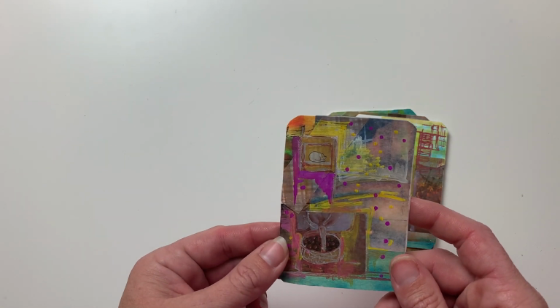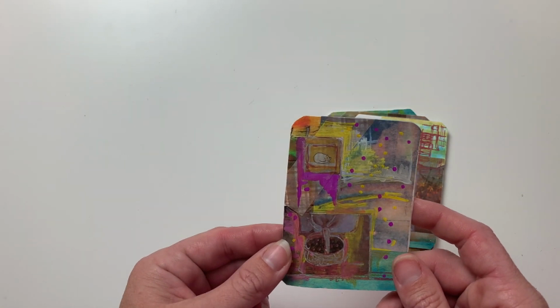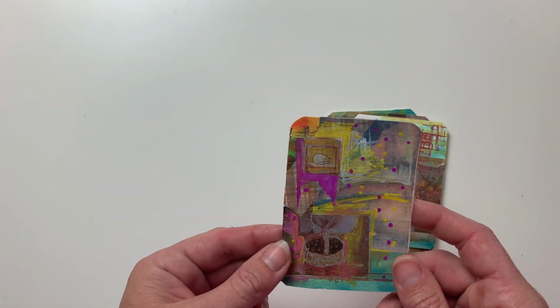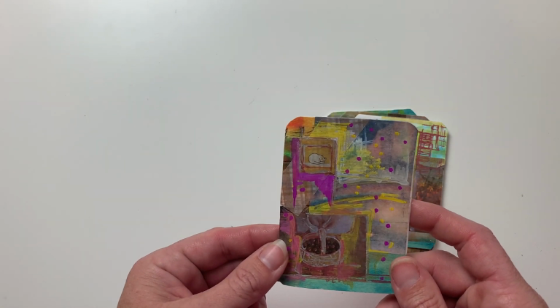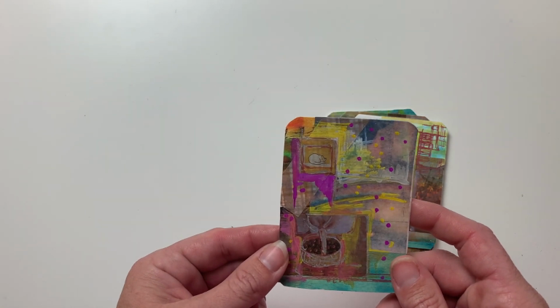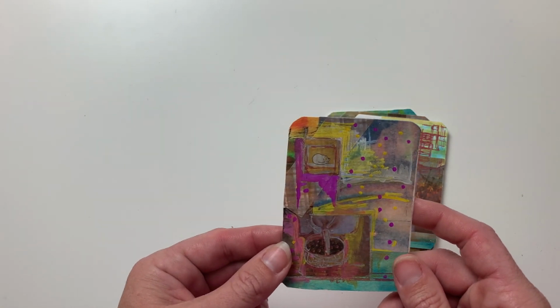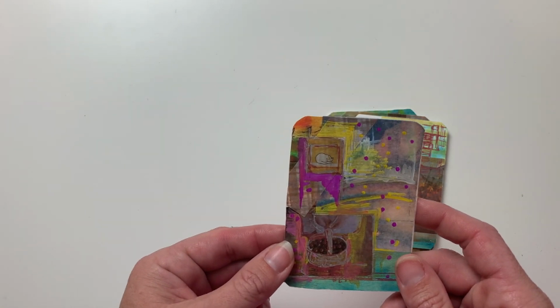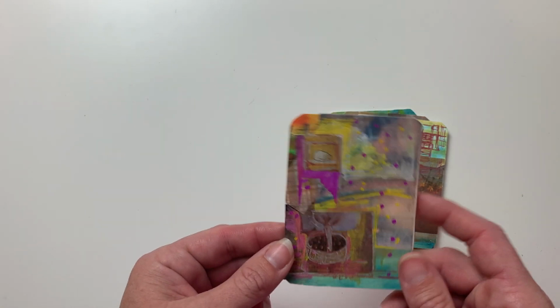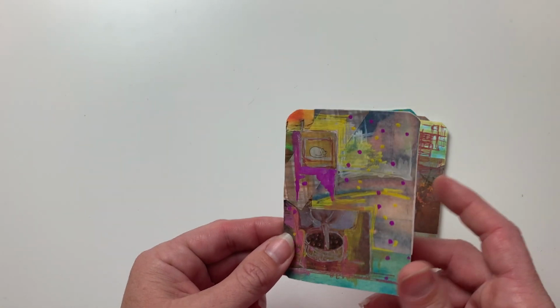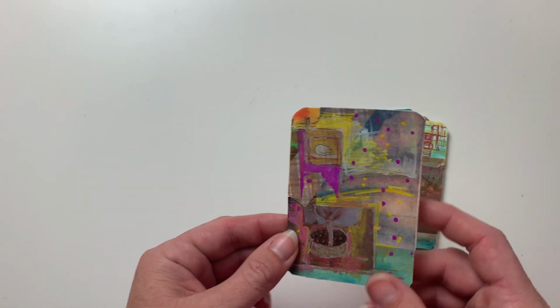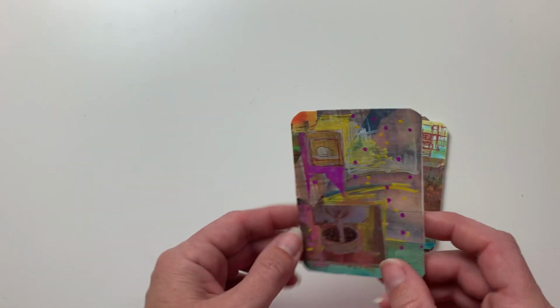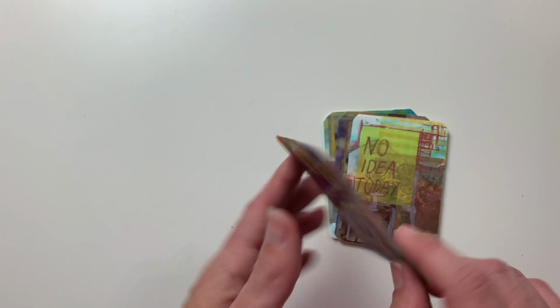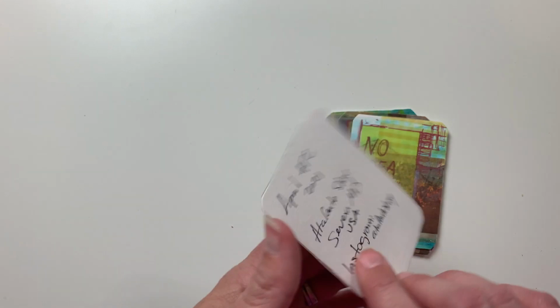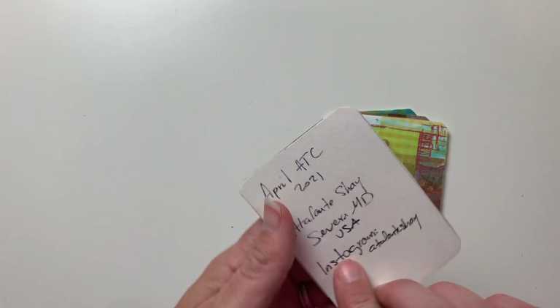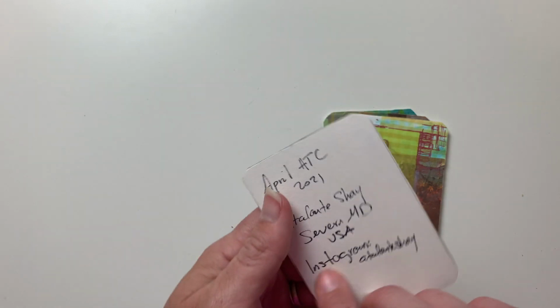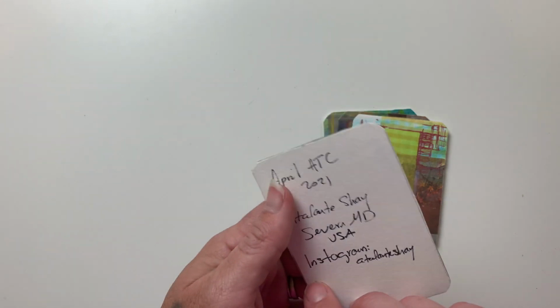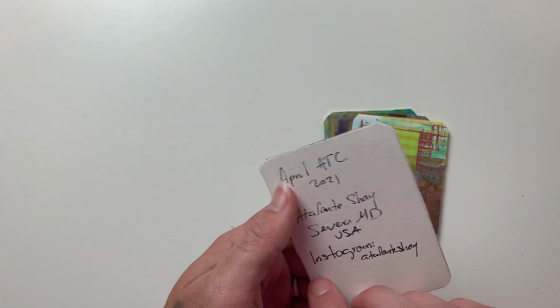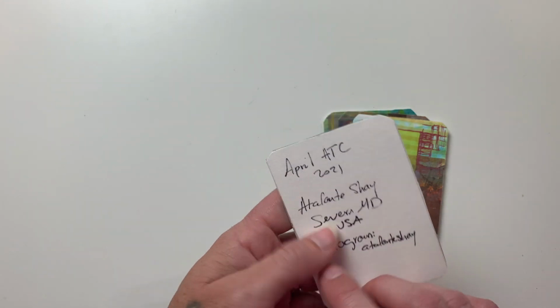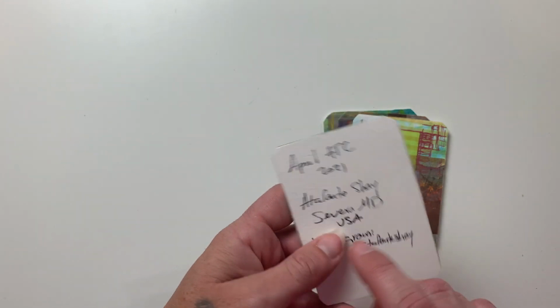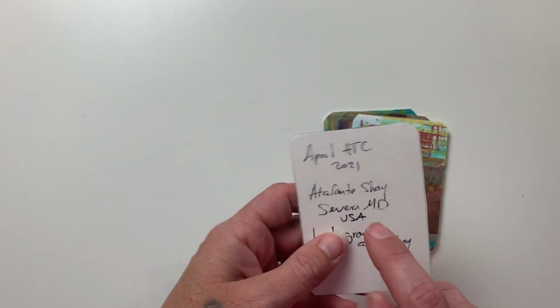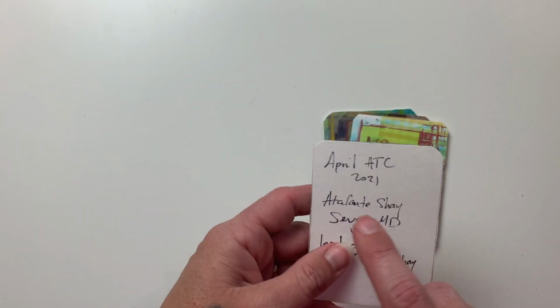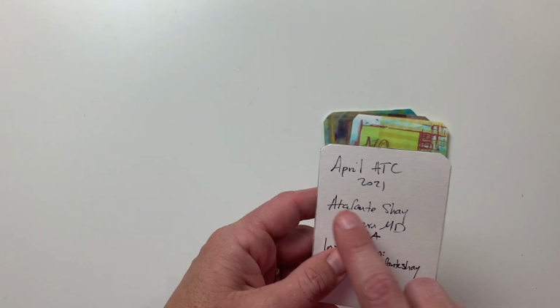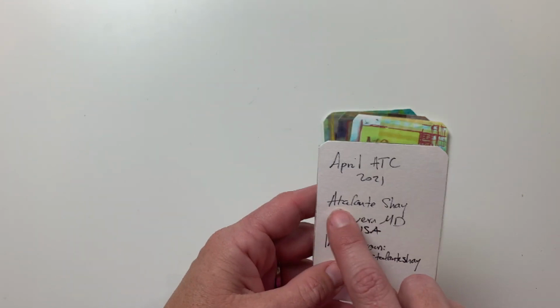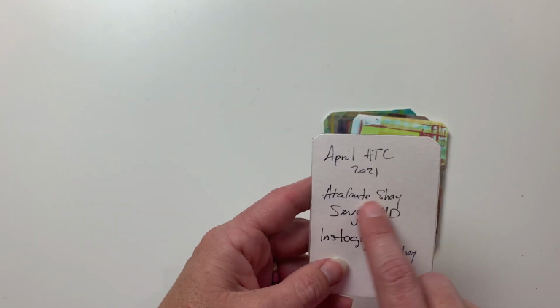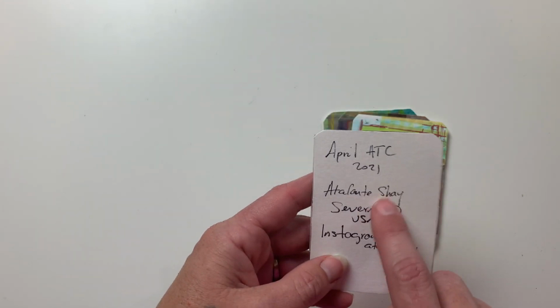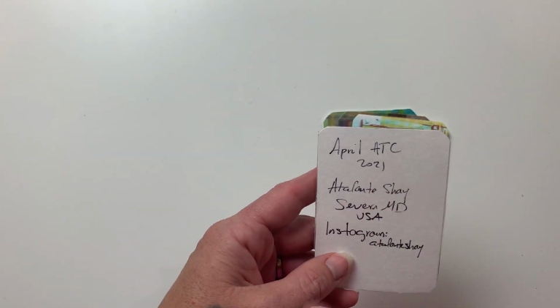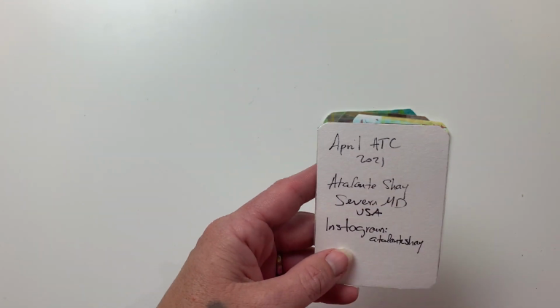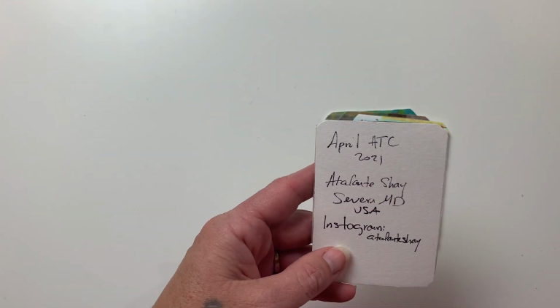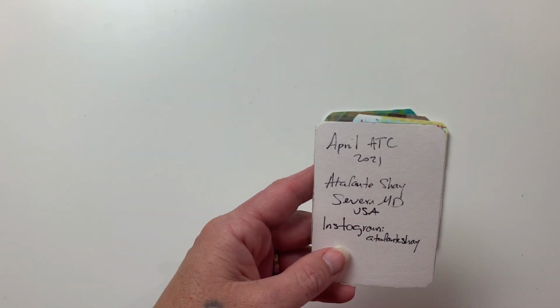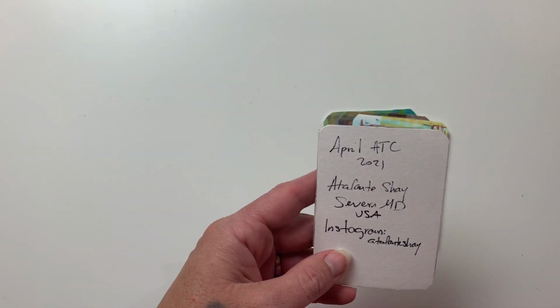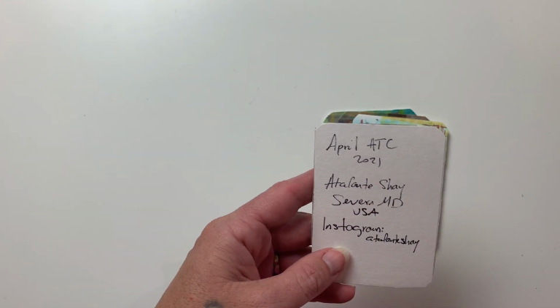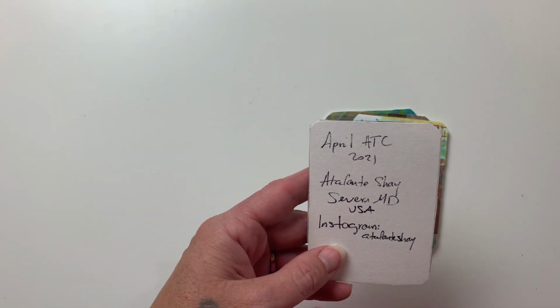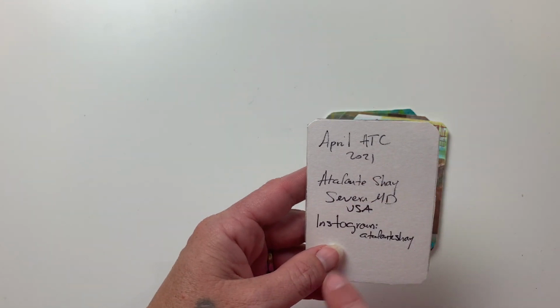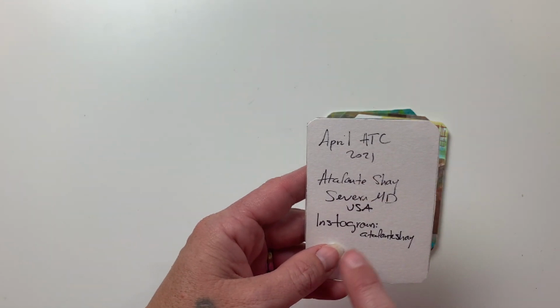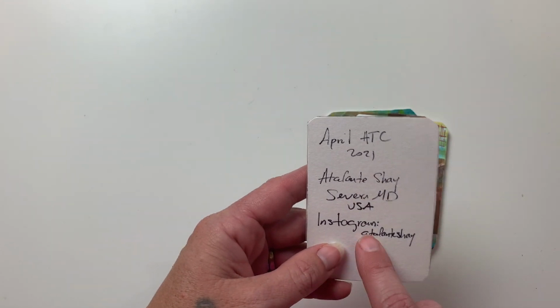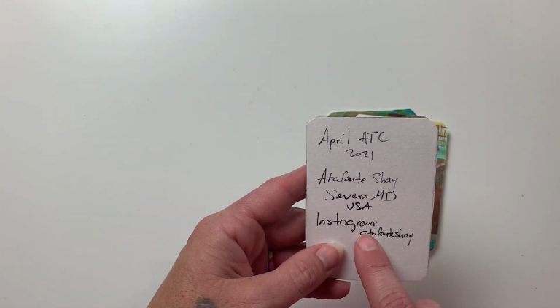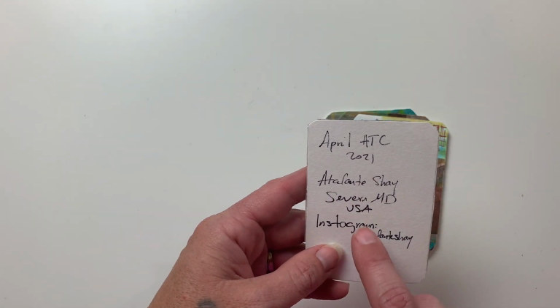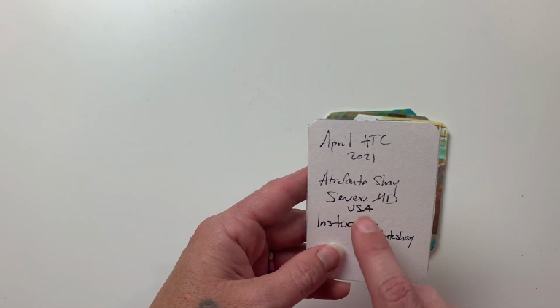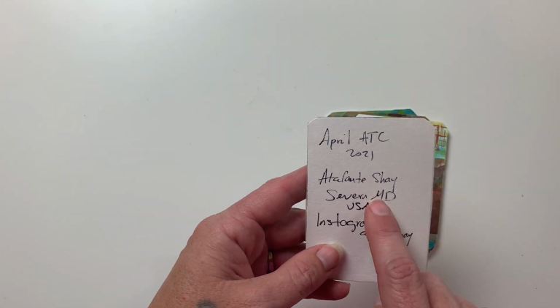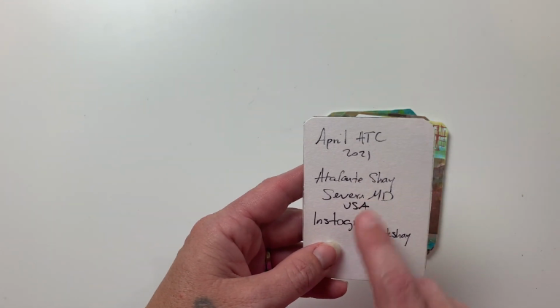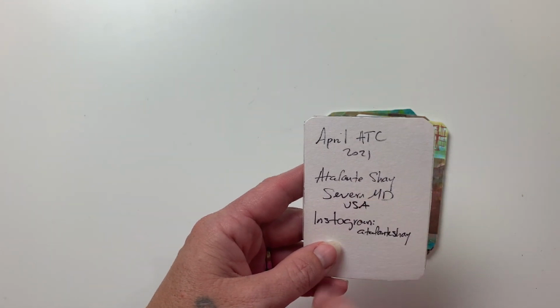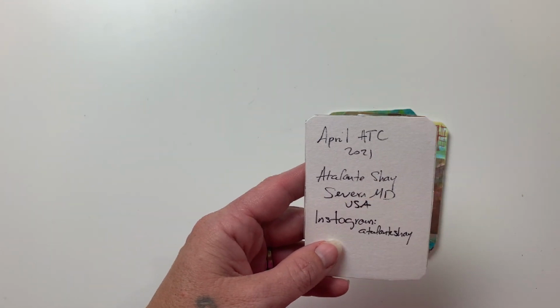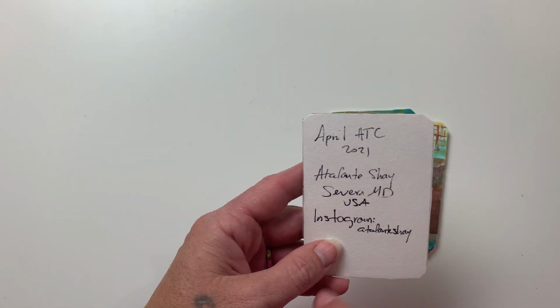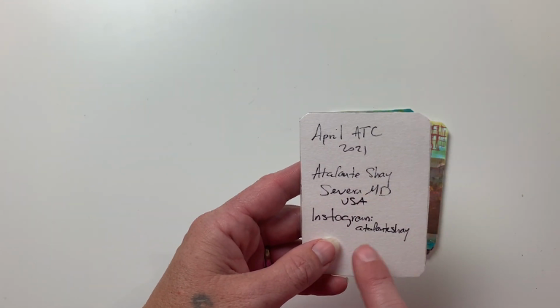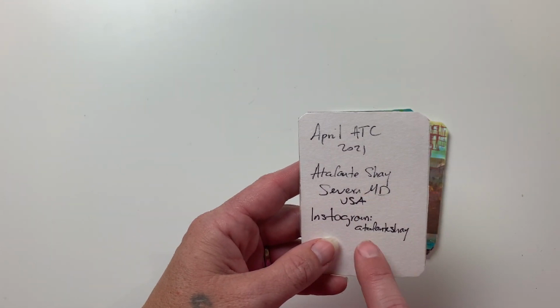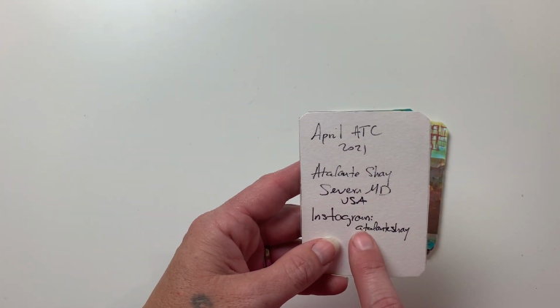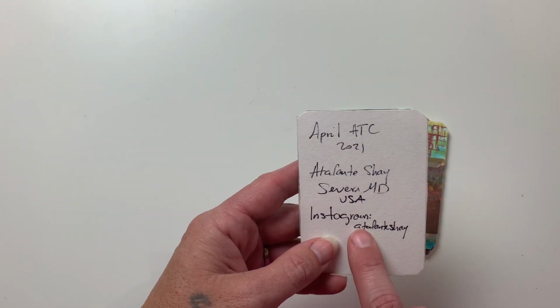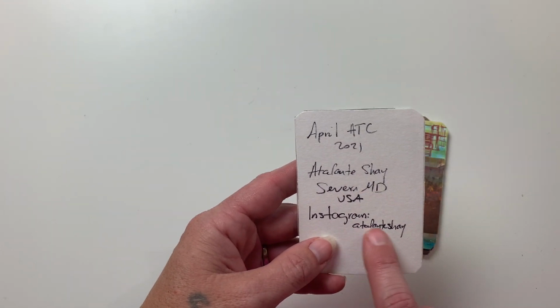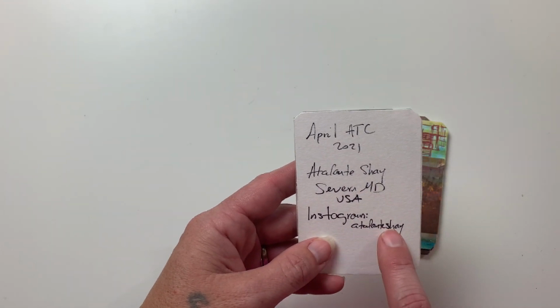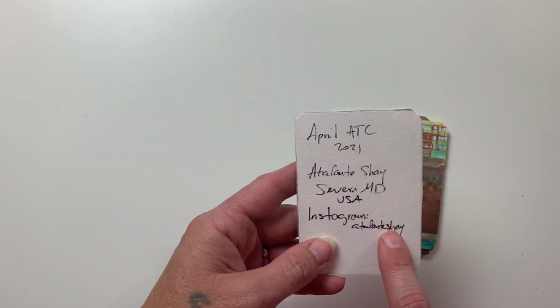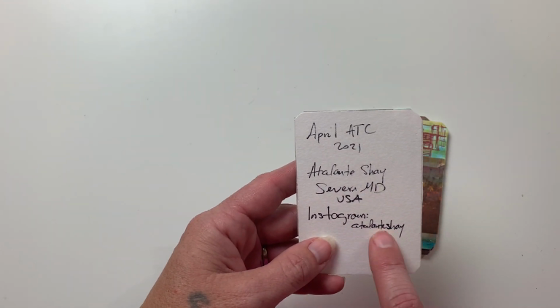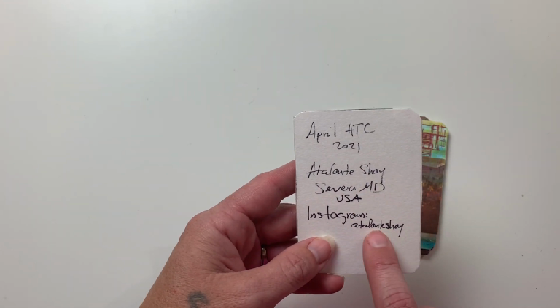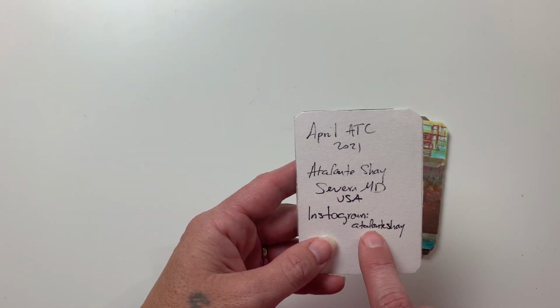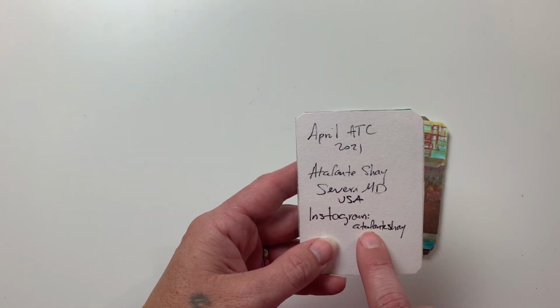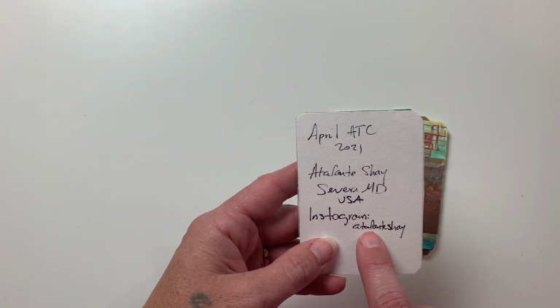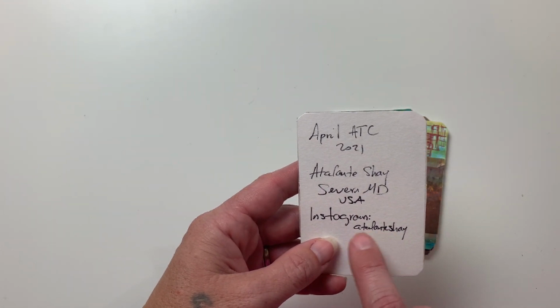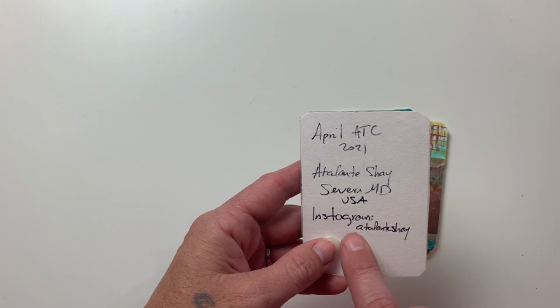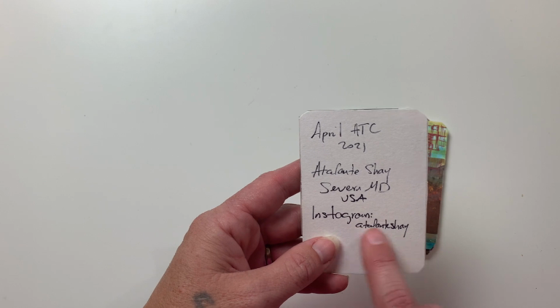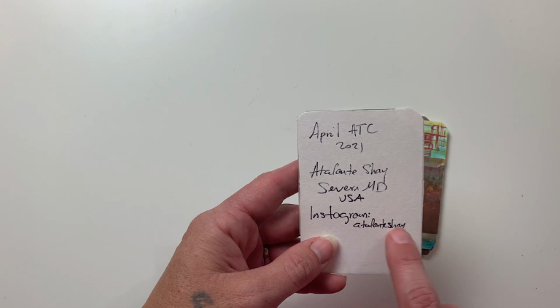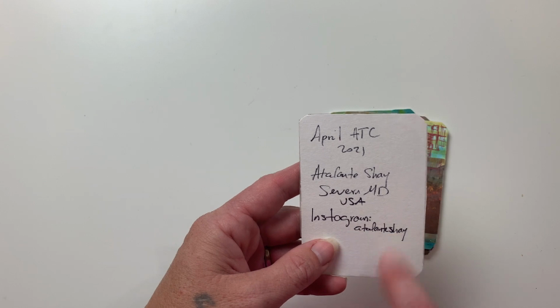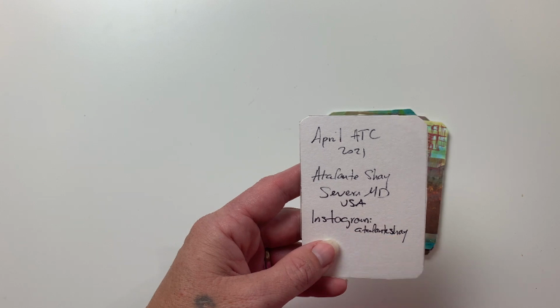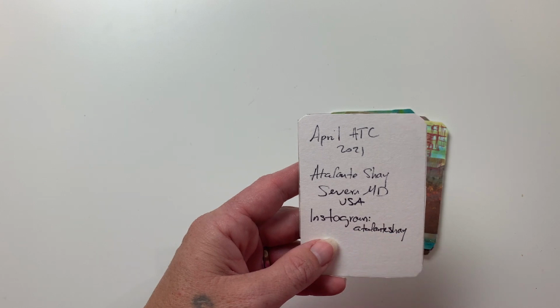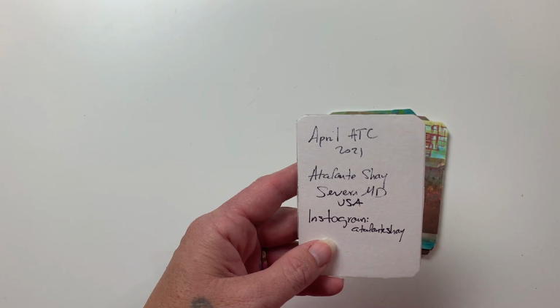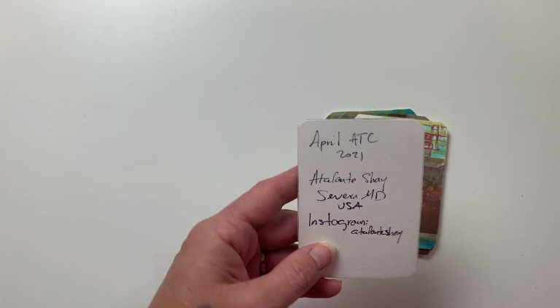I have a hard time creating abstract work myself, though I love it — something I'd like to work on. Beautiful cards from Atalanta Shea from Maryland.